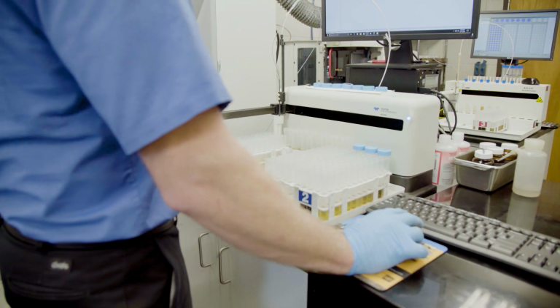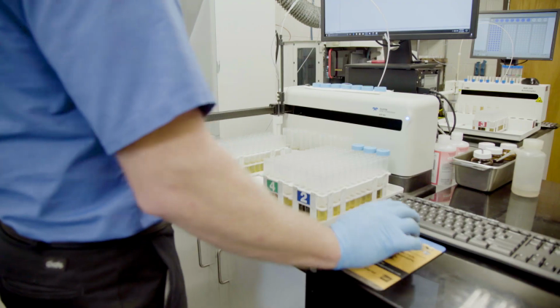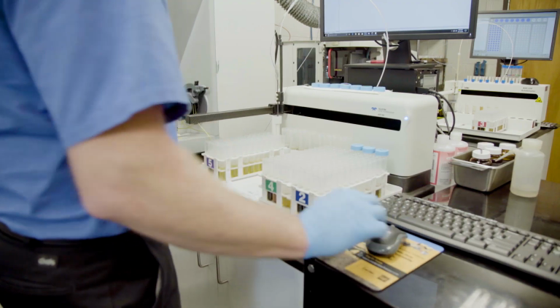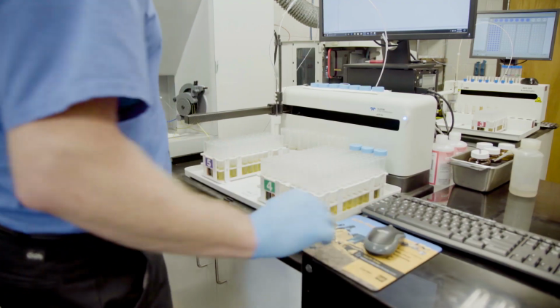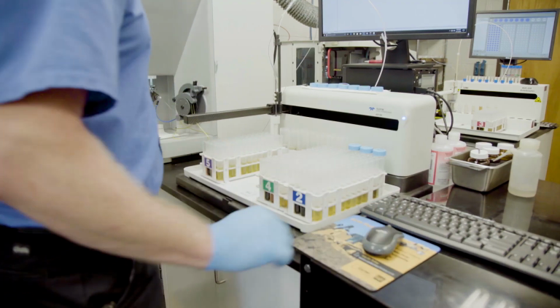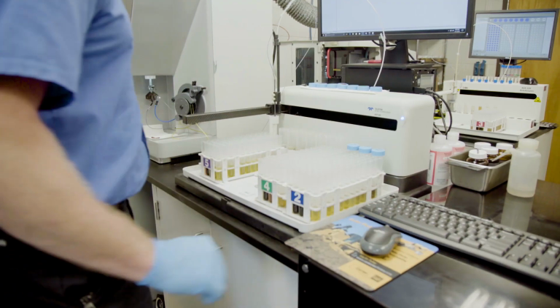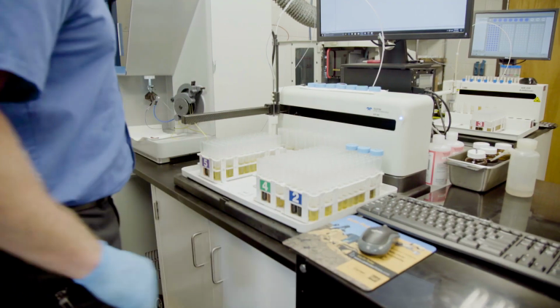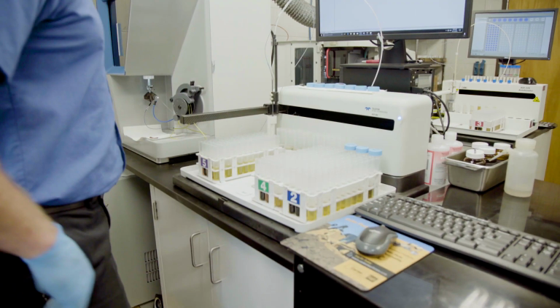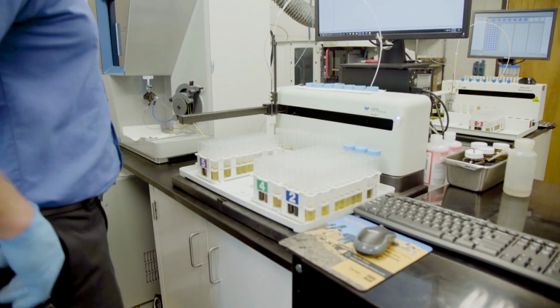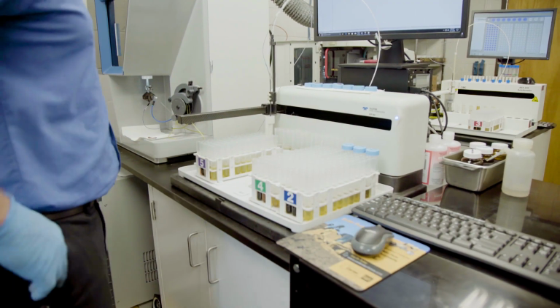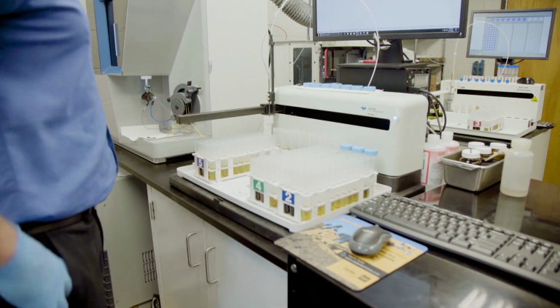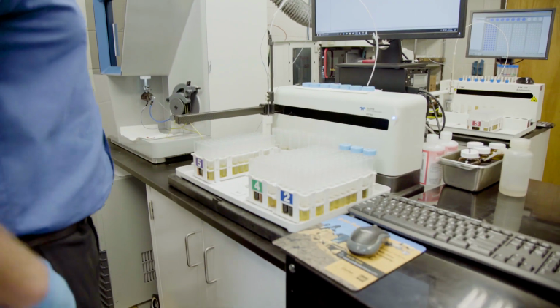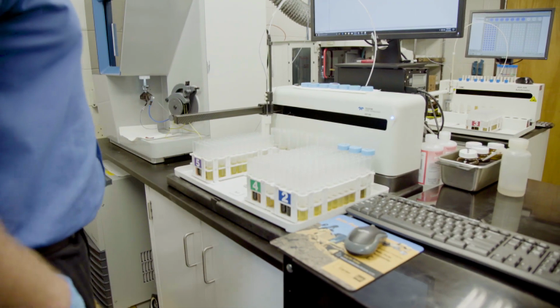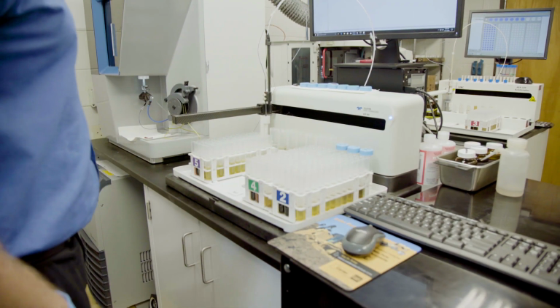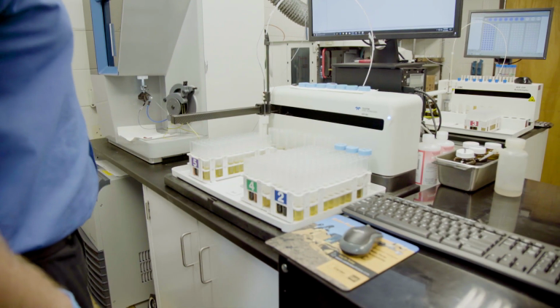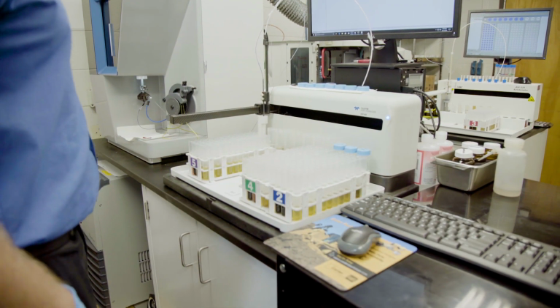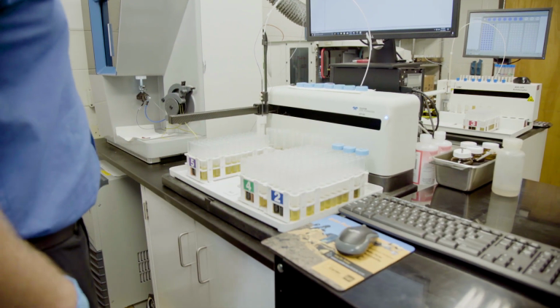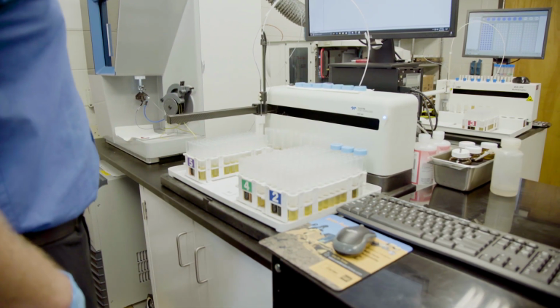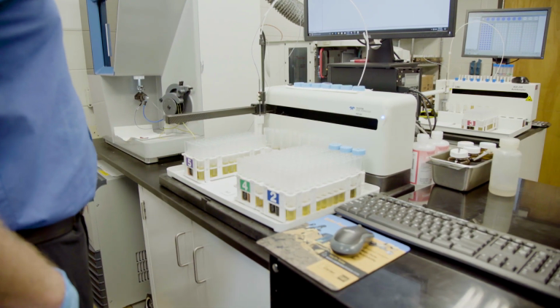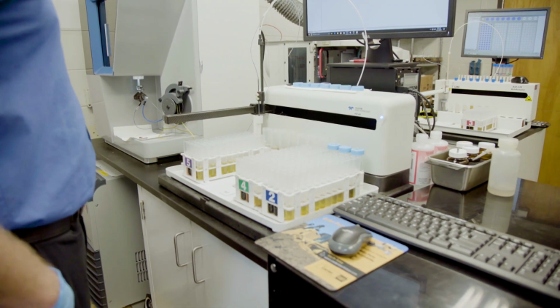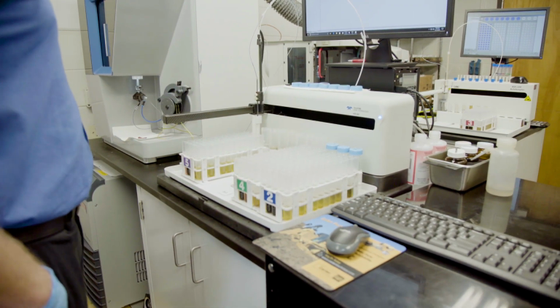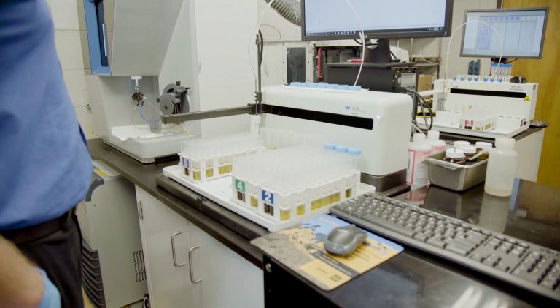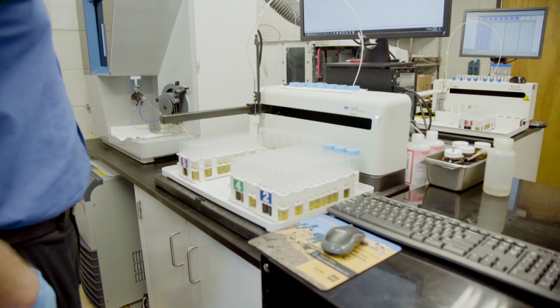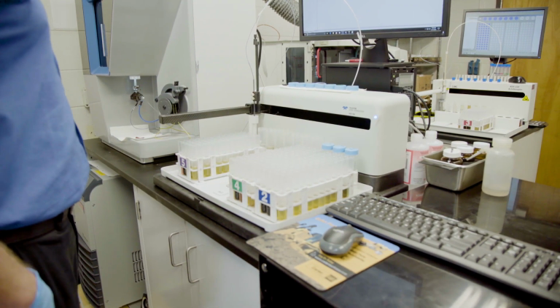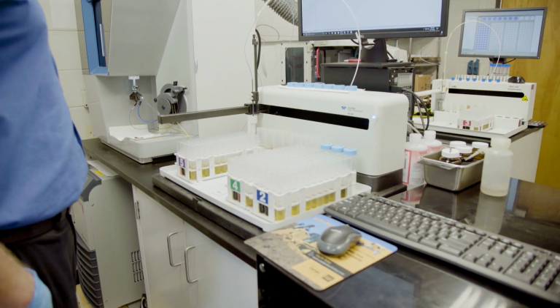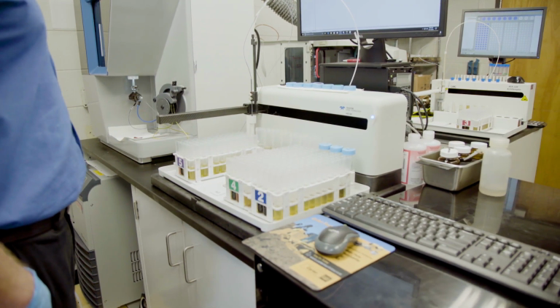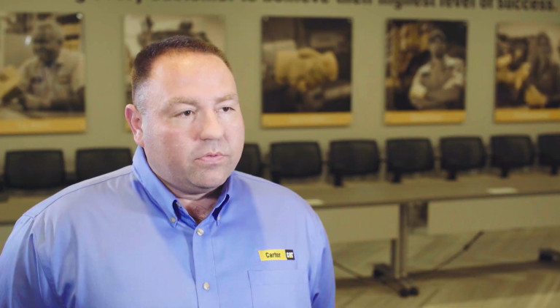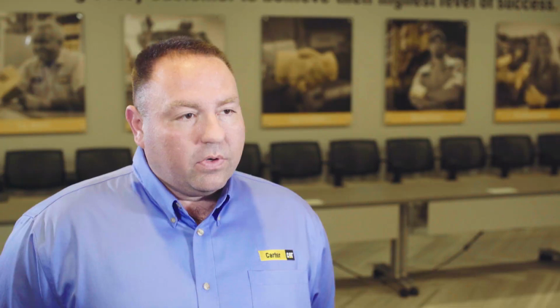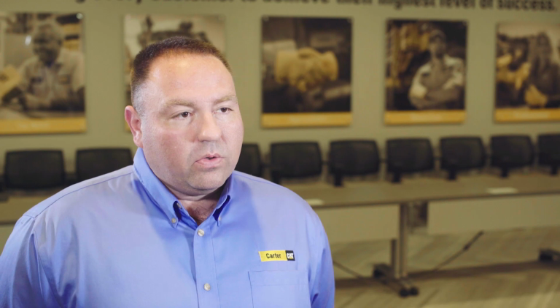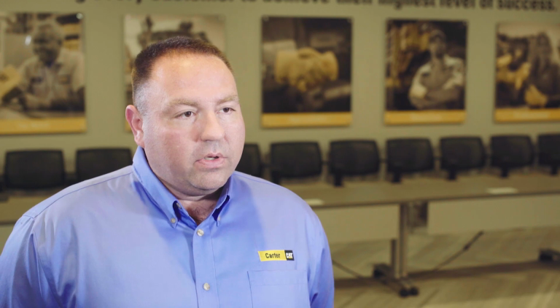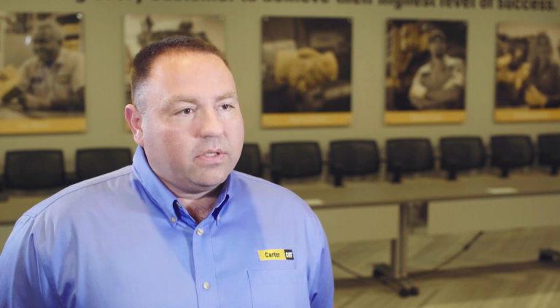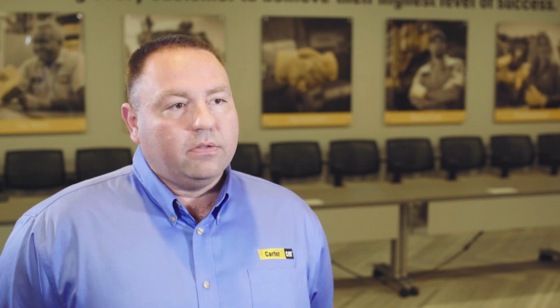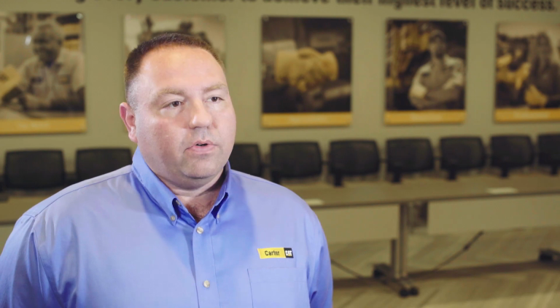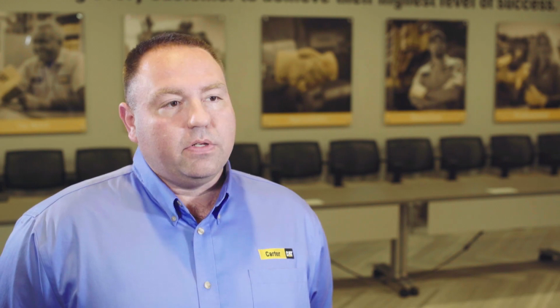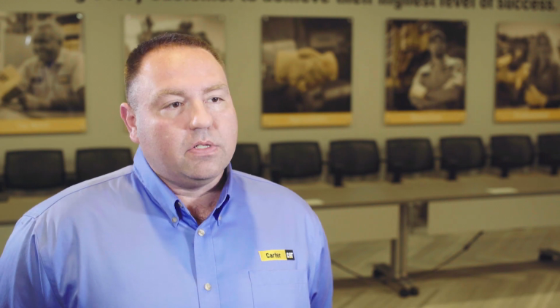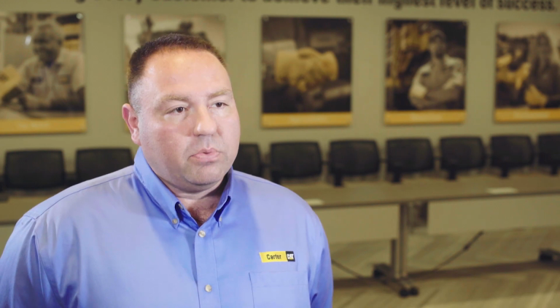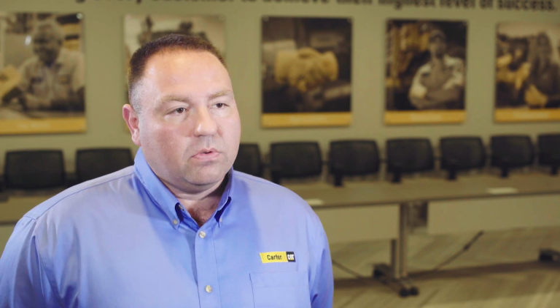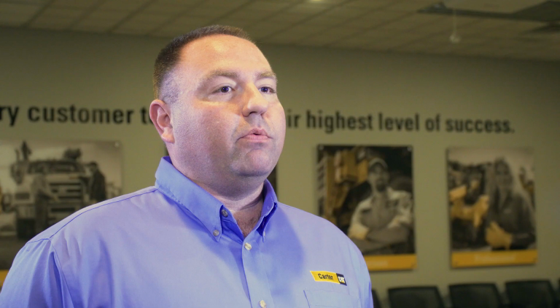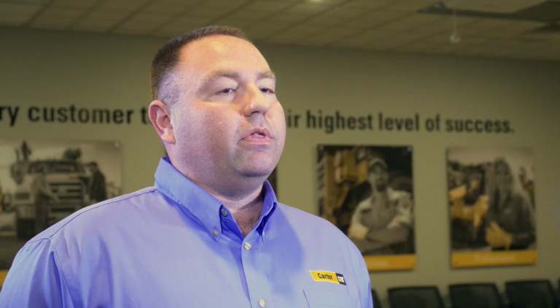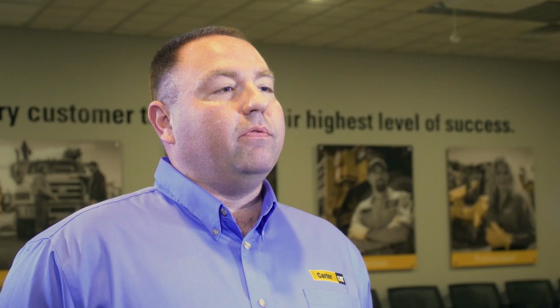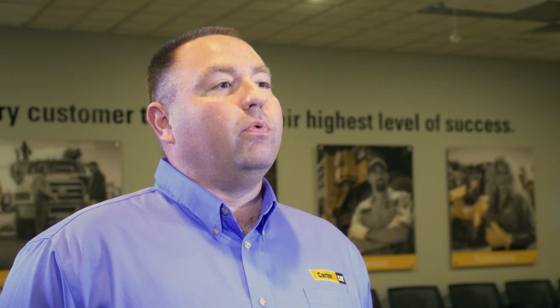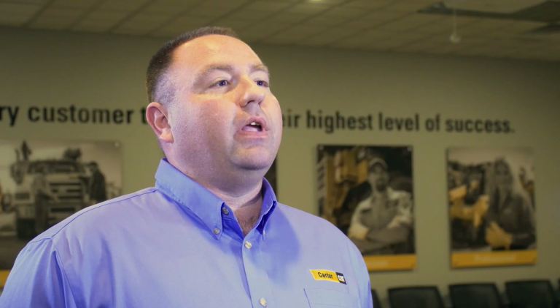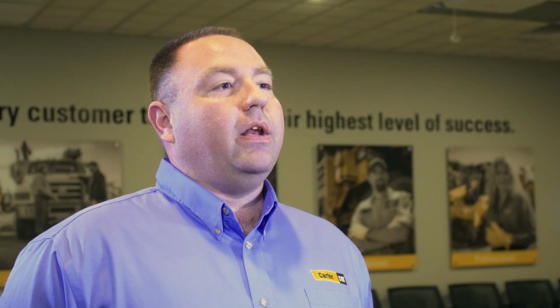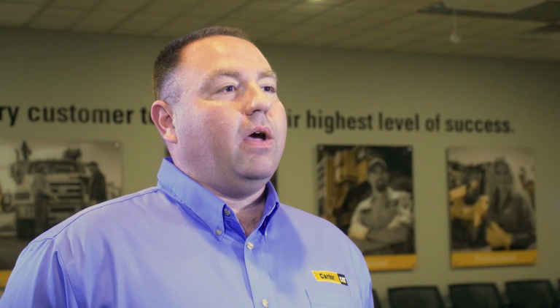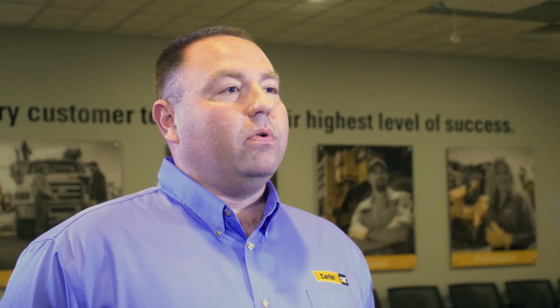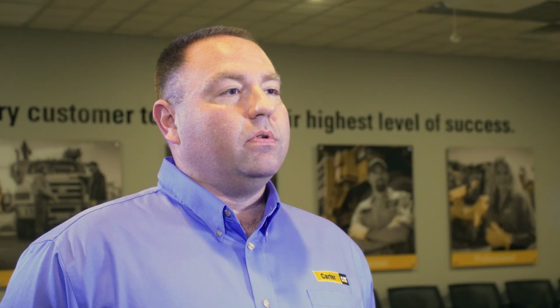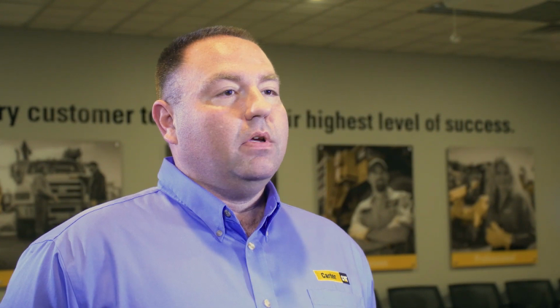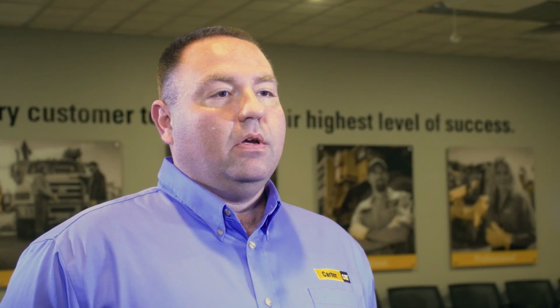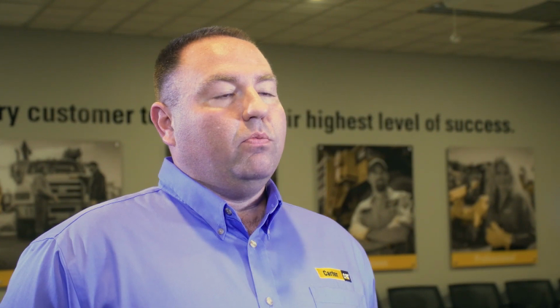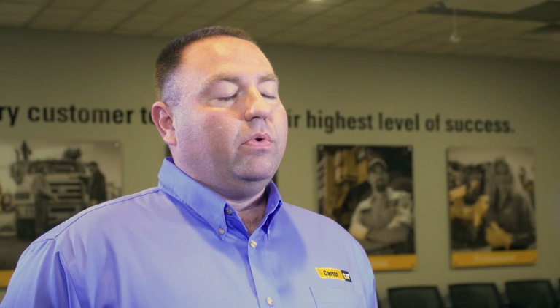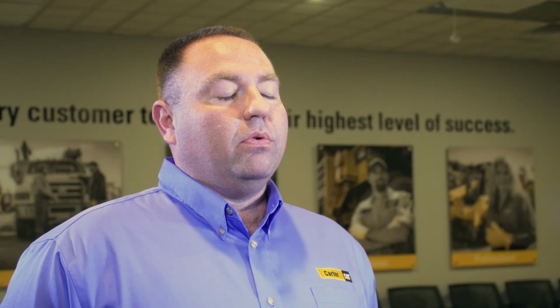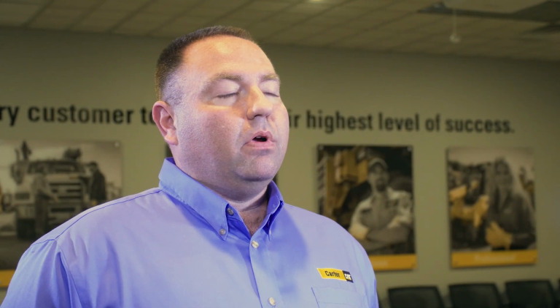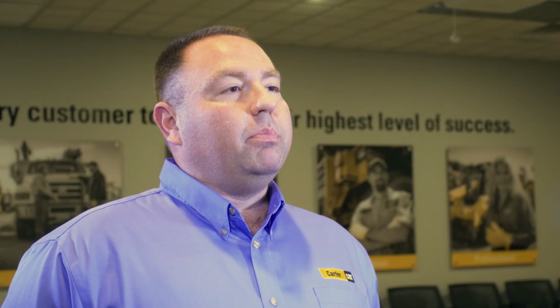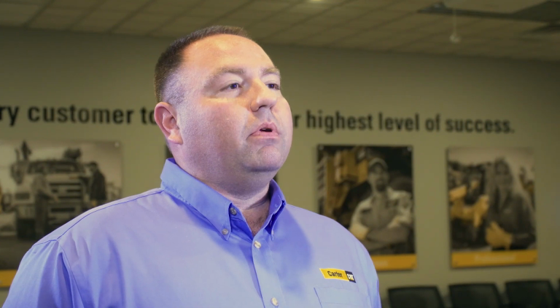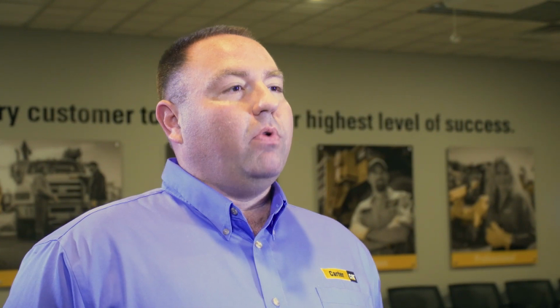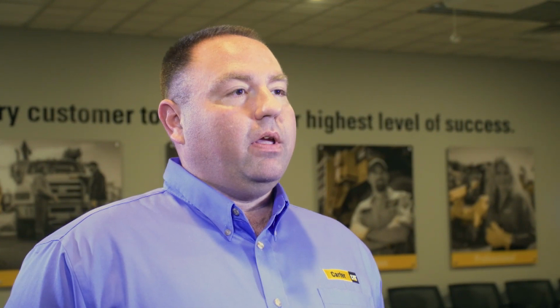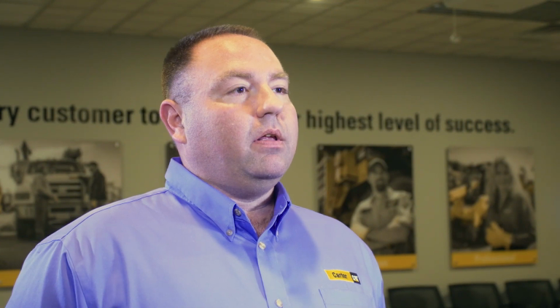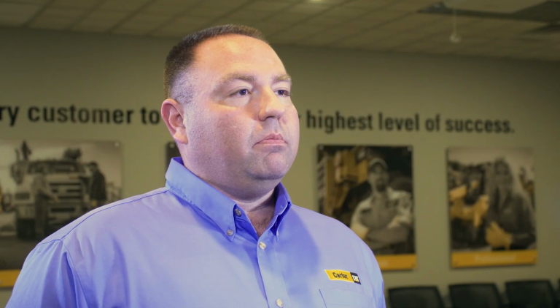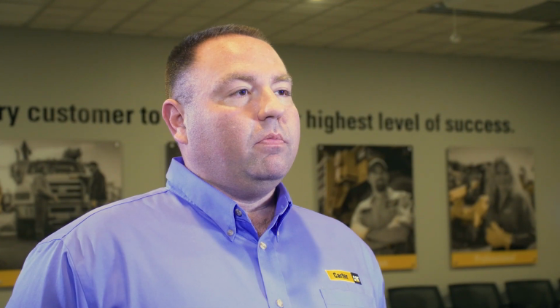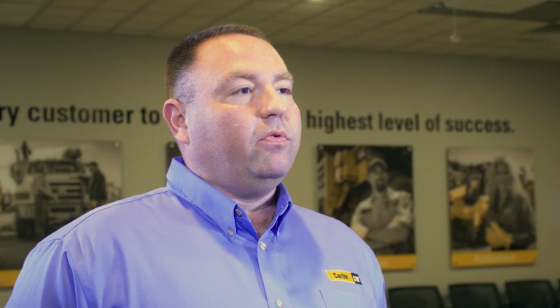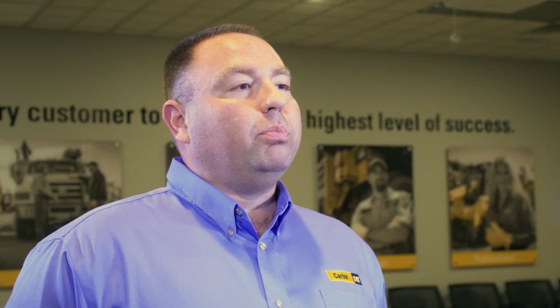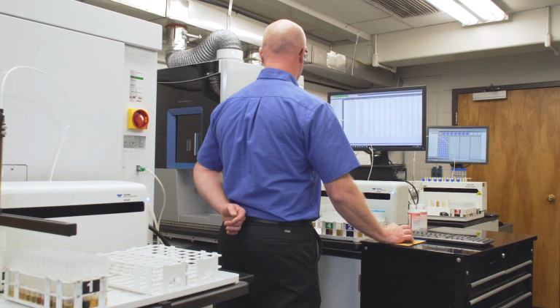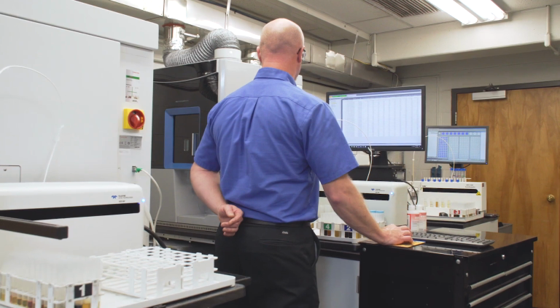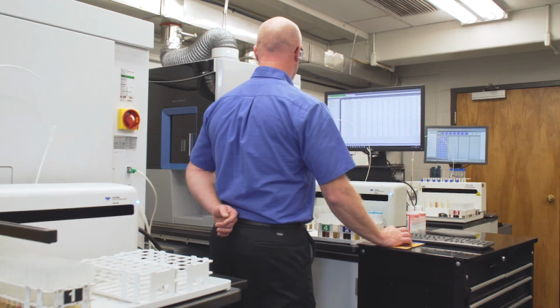My lab was extremely impressed with ICAP Pro. Installation was very quick, very simple. Within 48 hours we were up and running in full production.